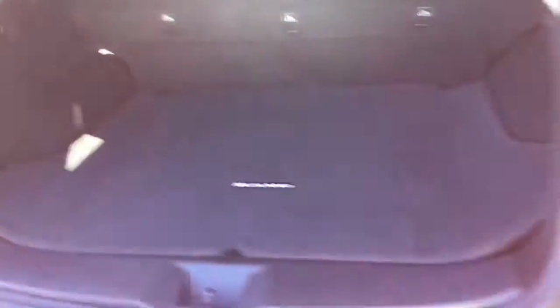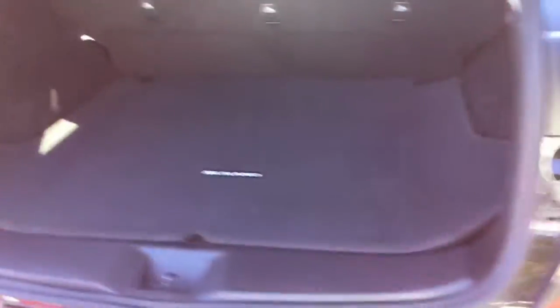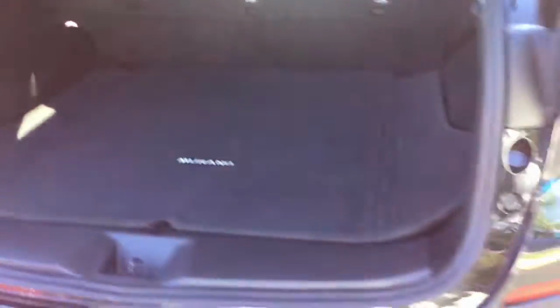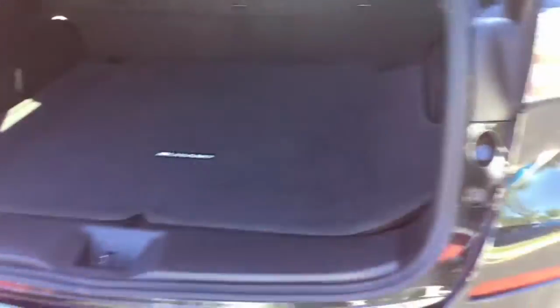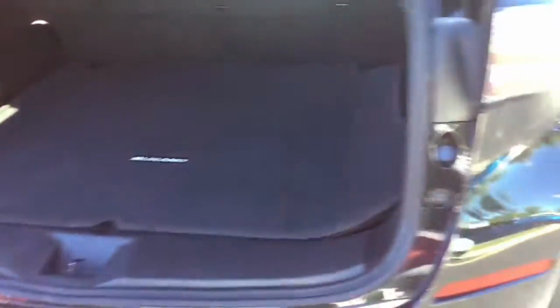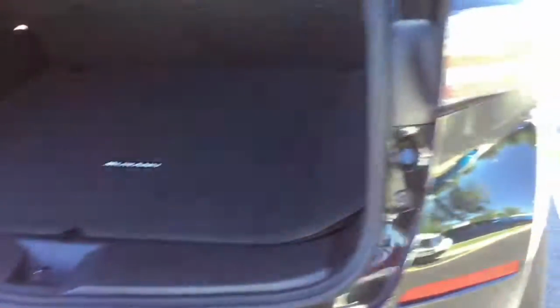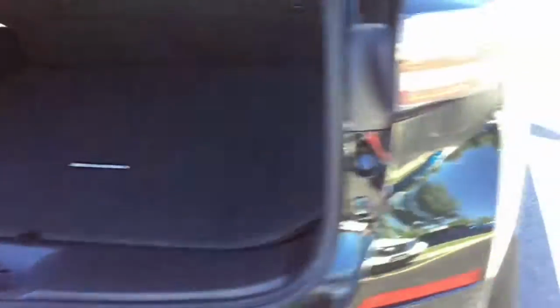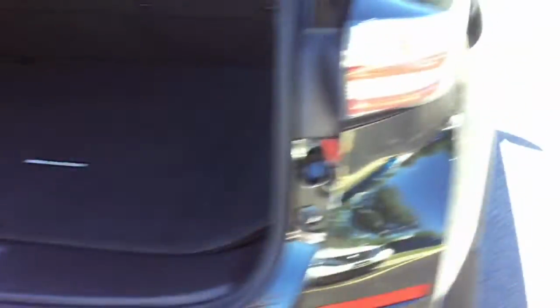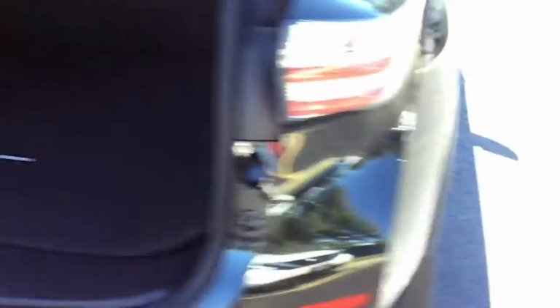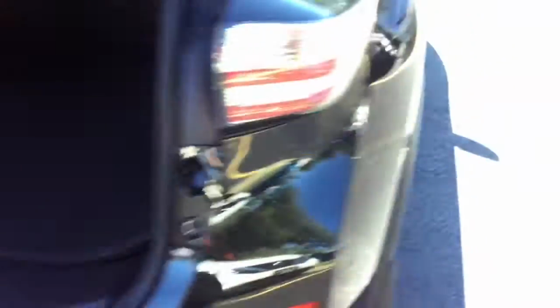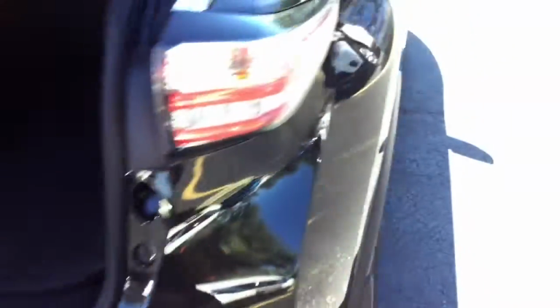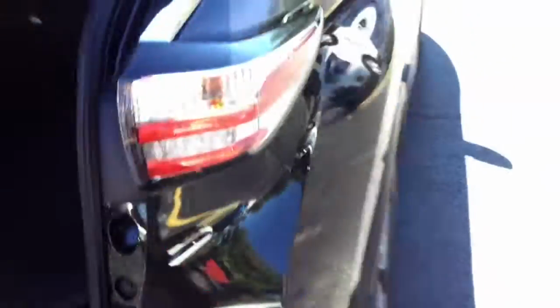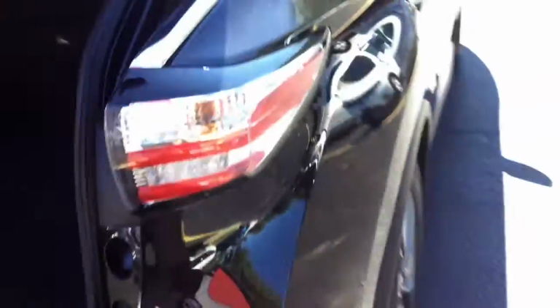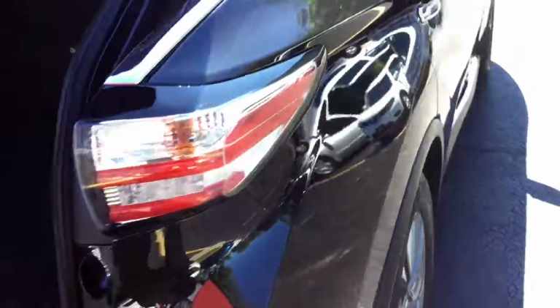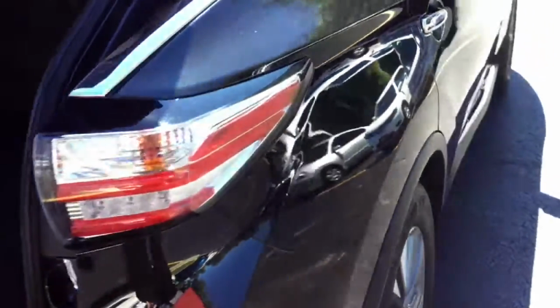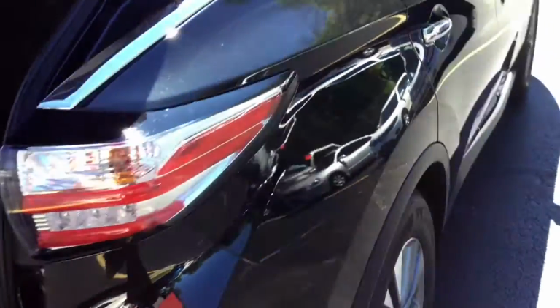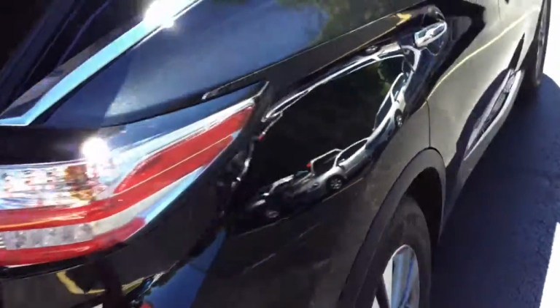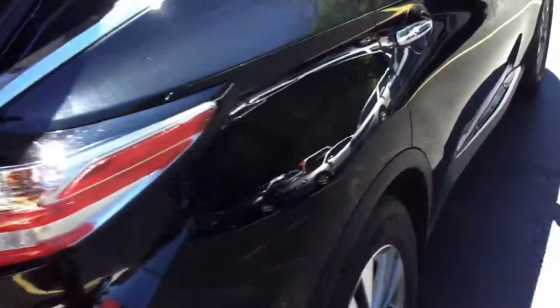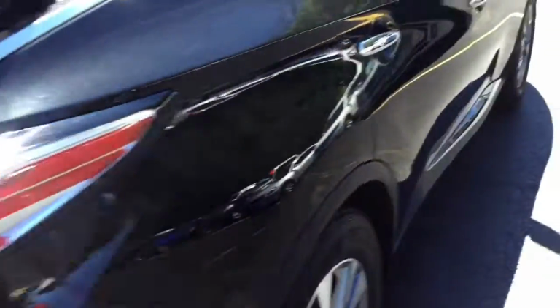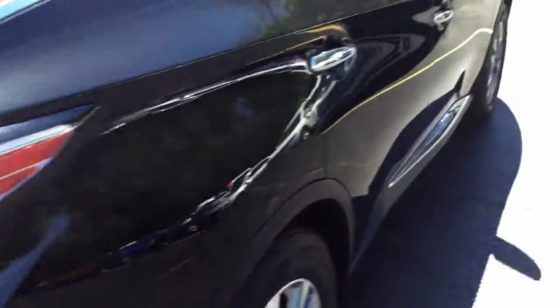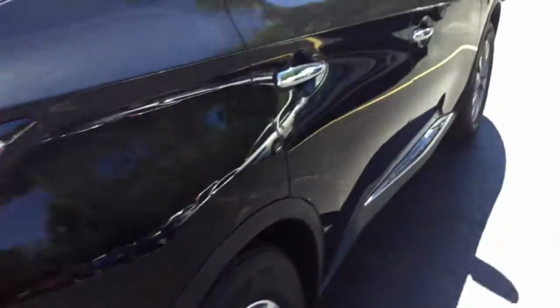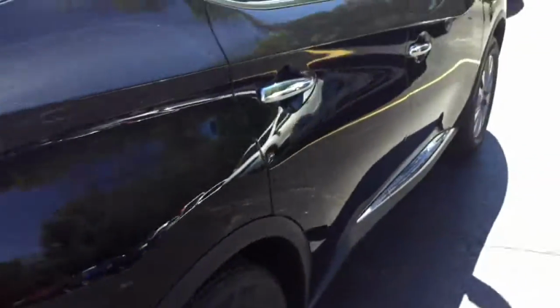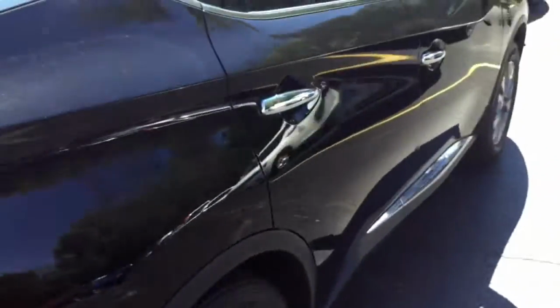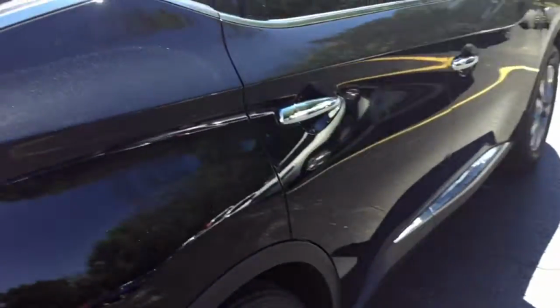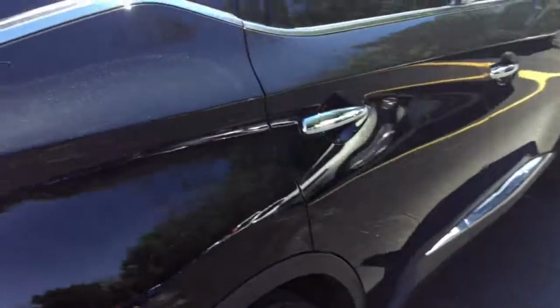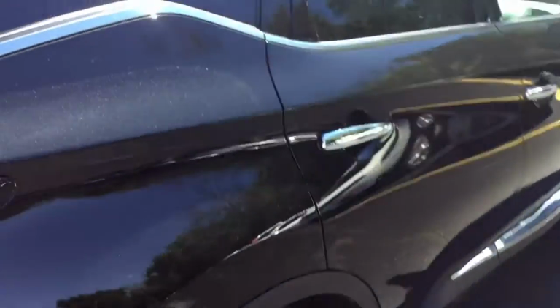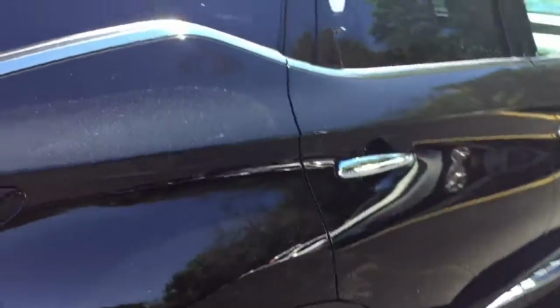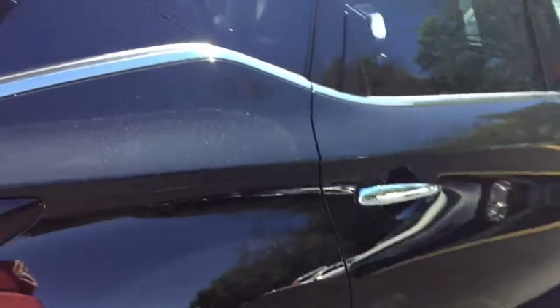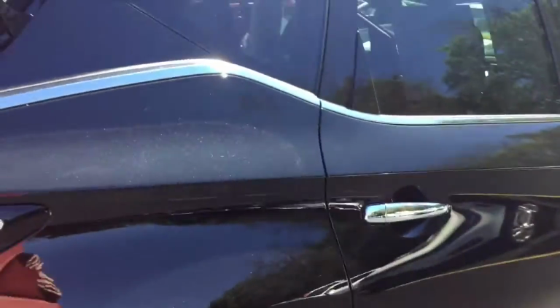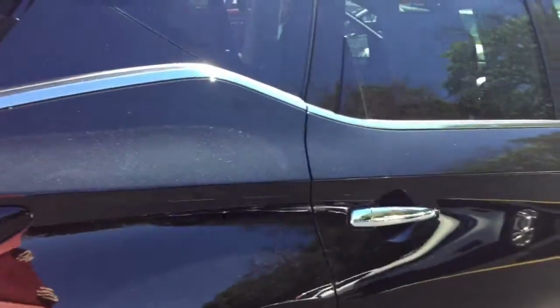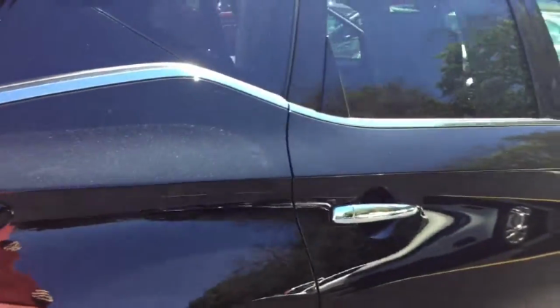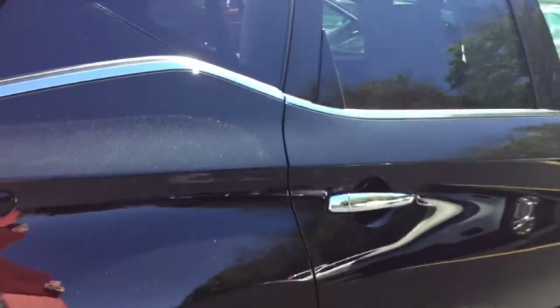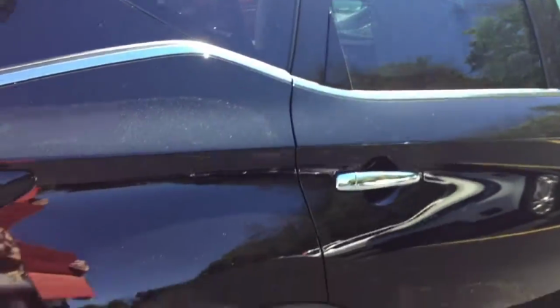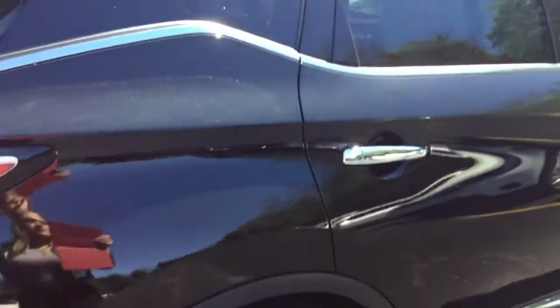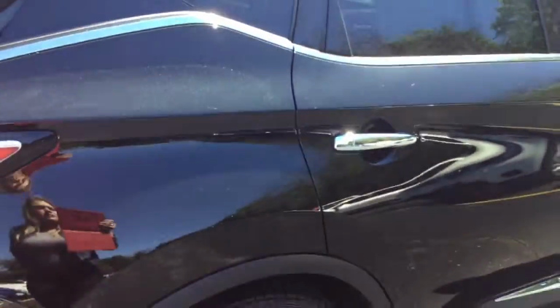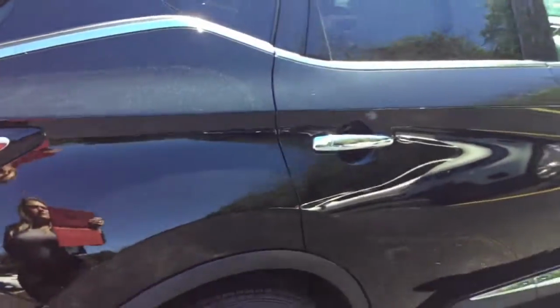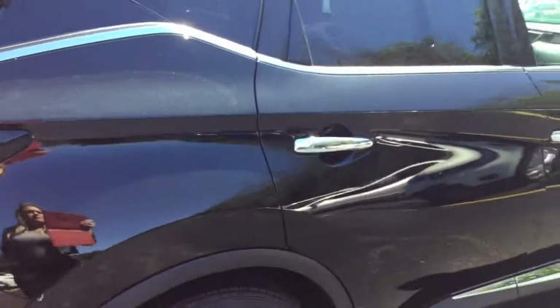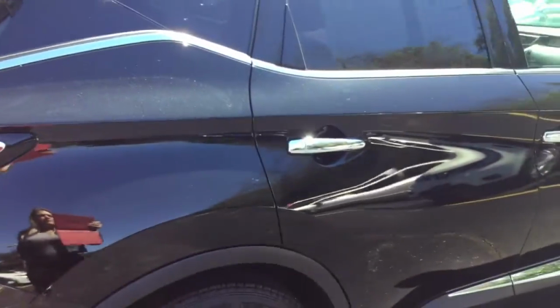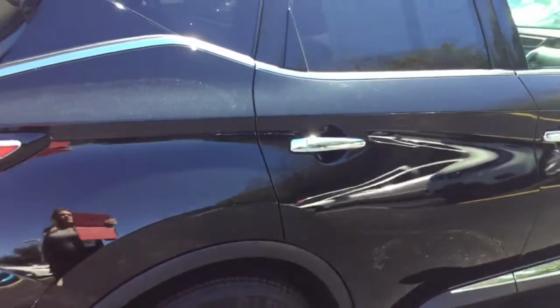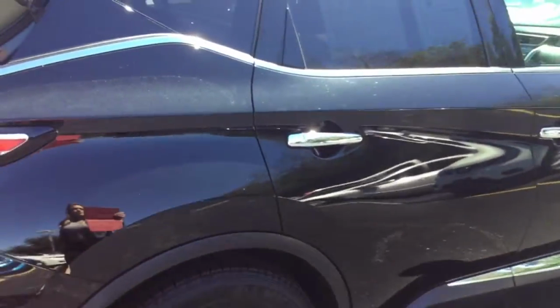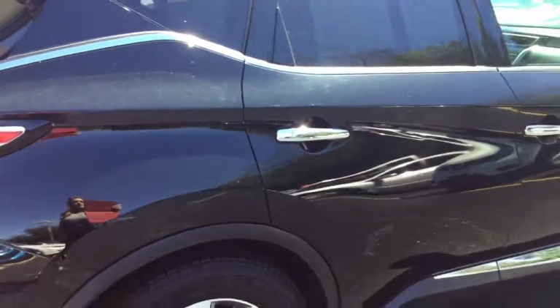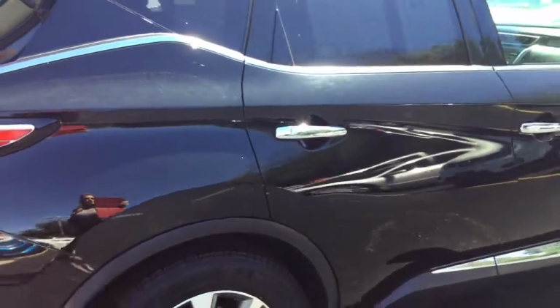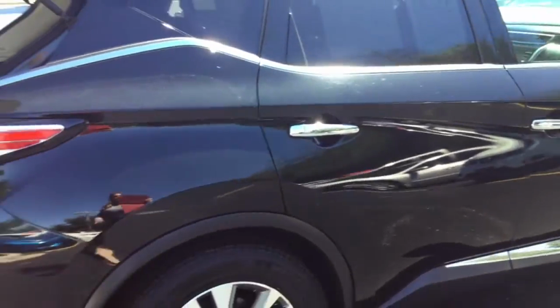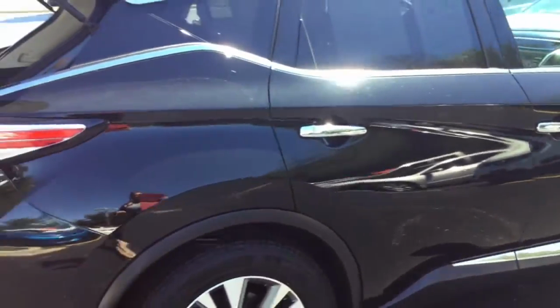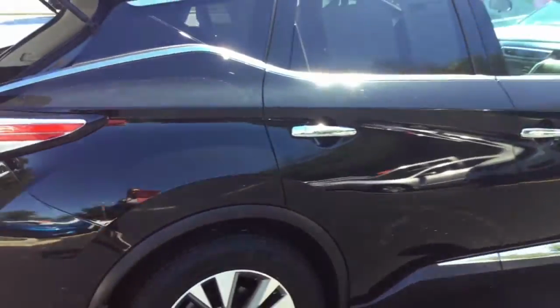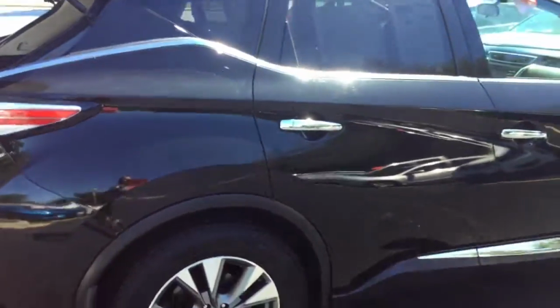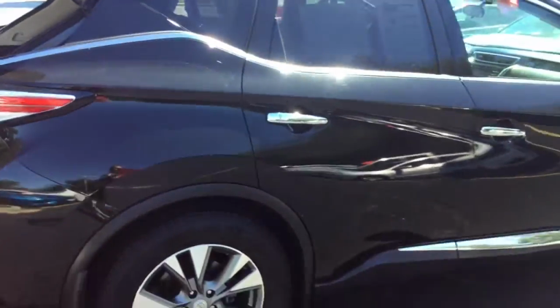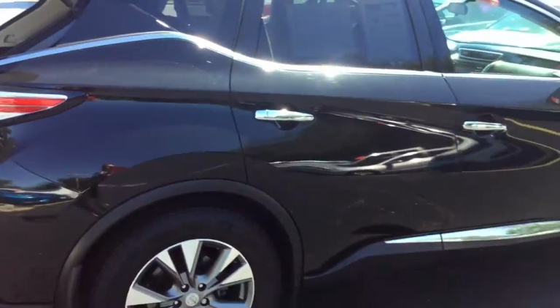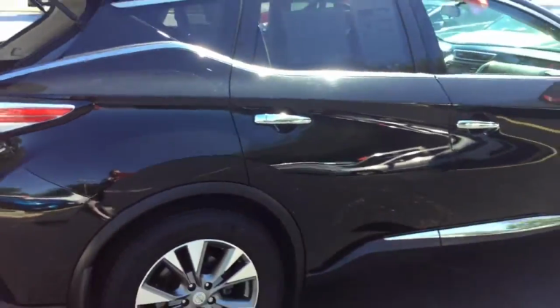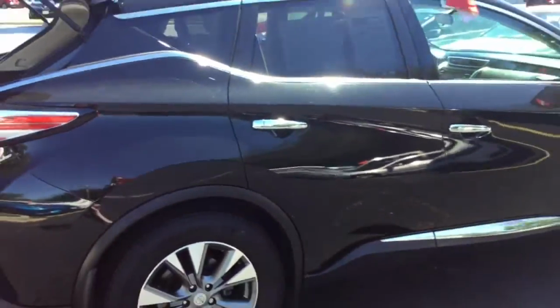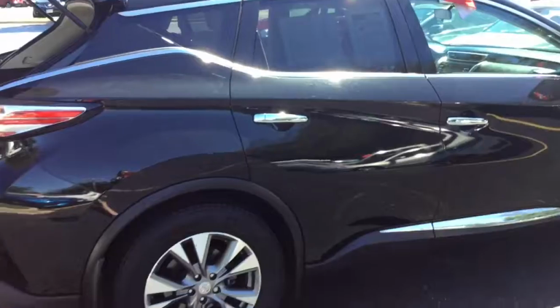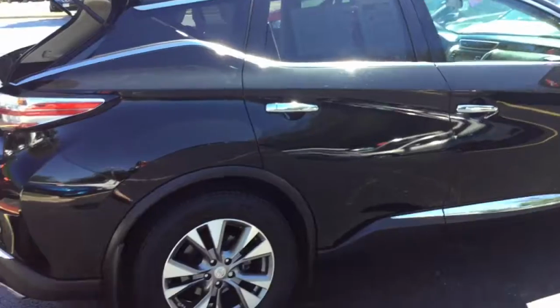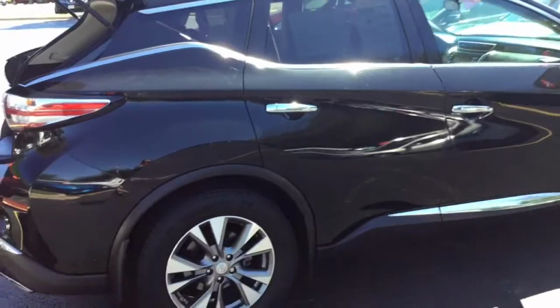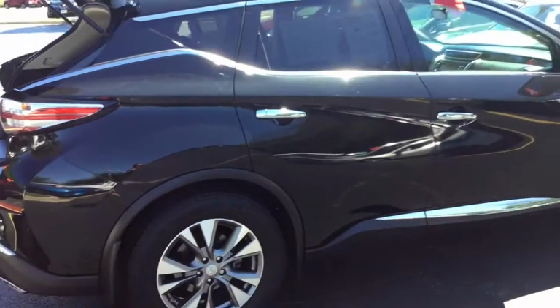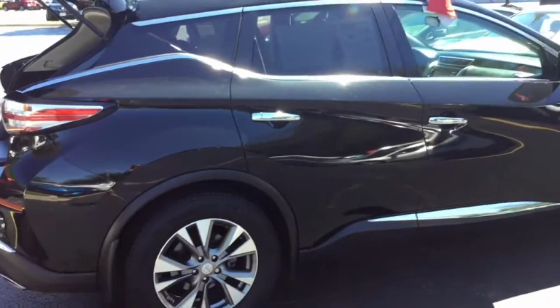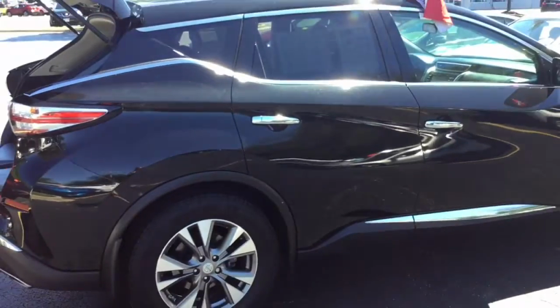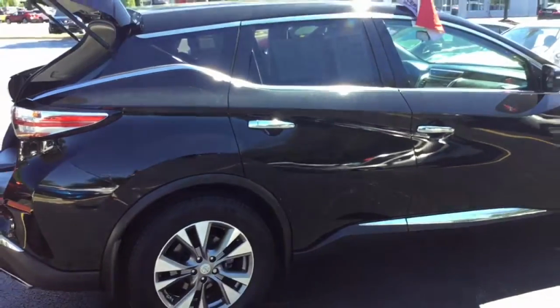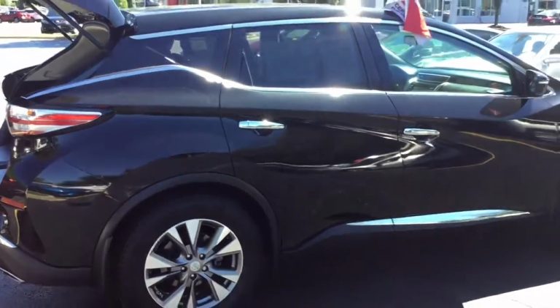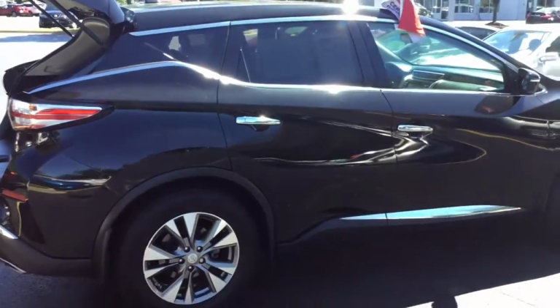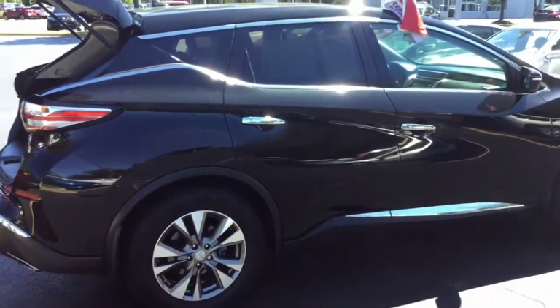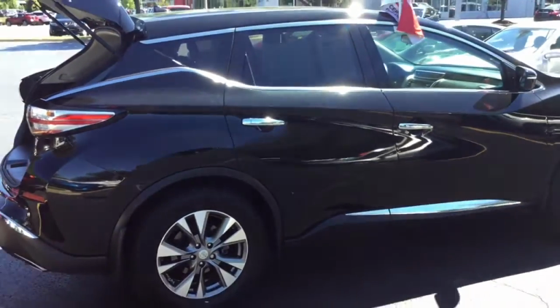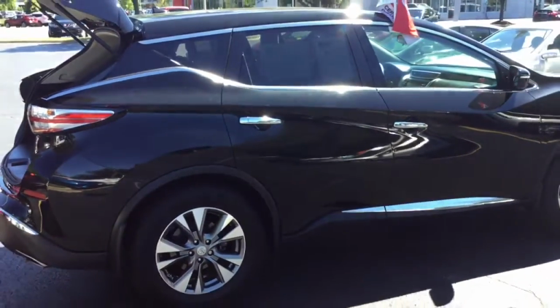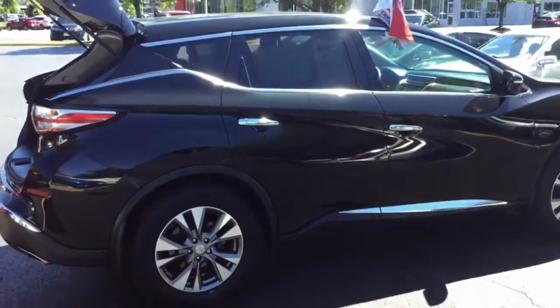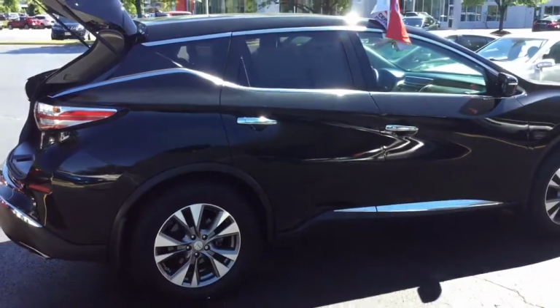This is a great pre-owned option. We'd love to invite you to take a look at it, and at Boucher we'll be here to ride with you every mile.